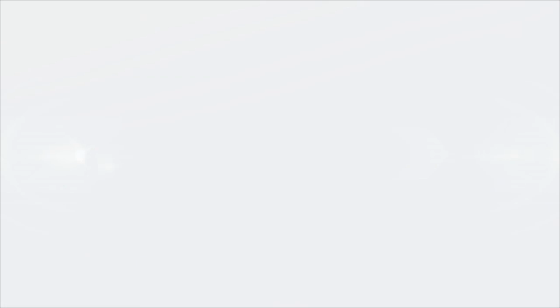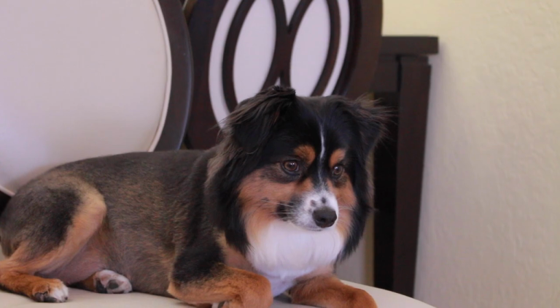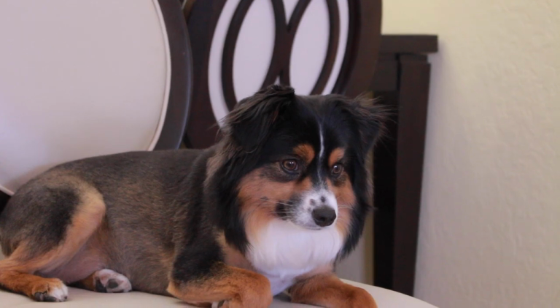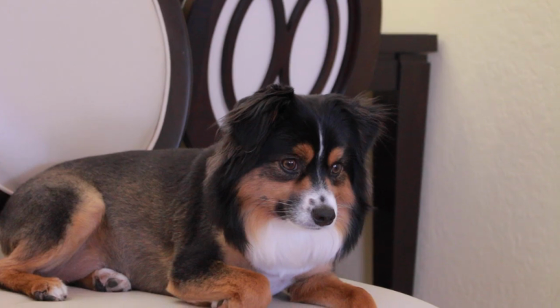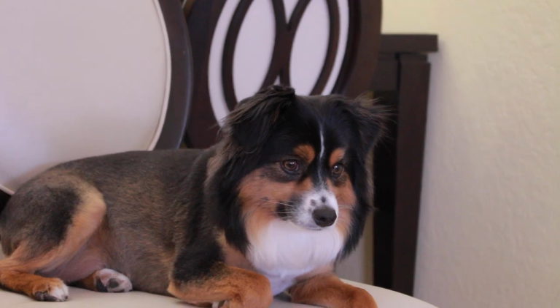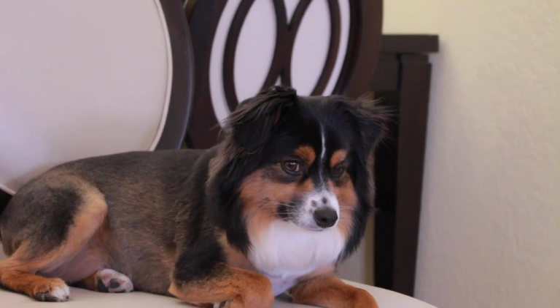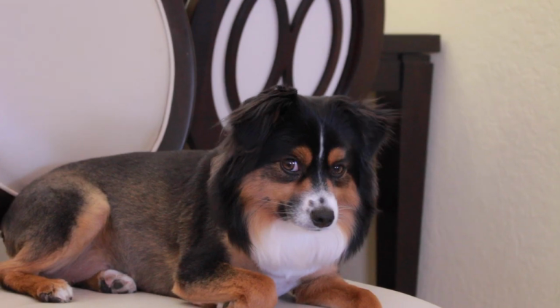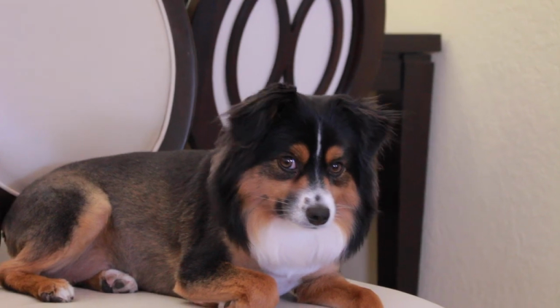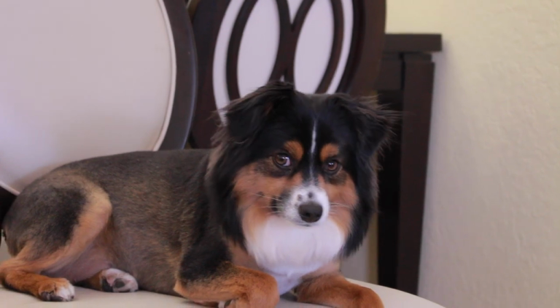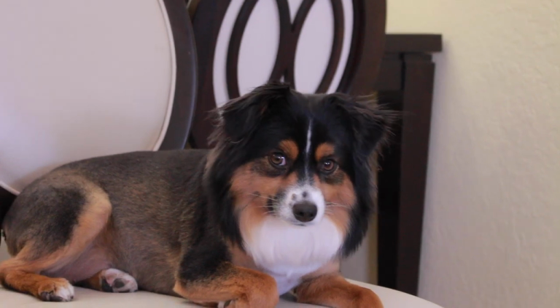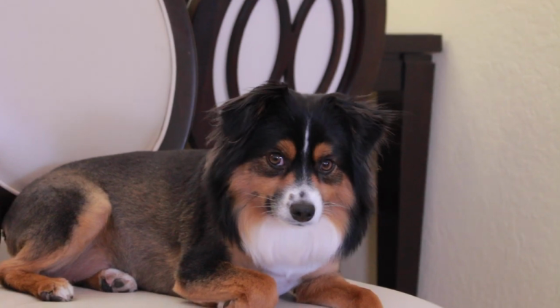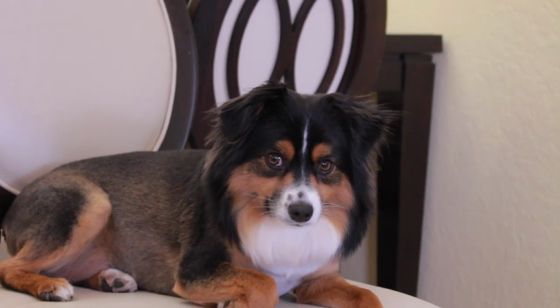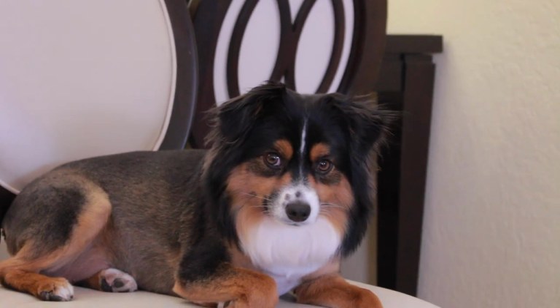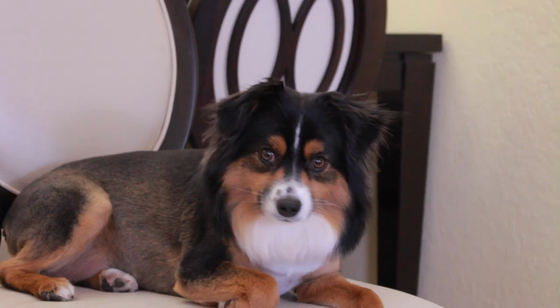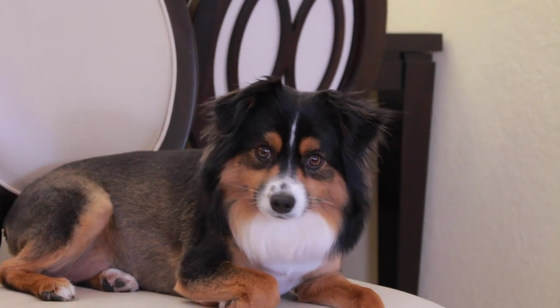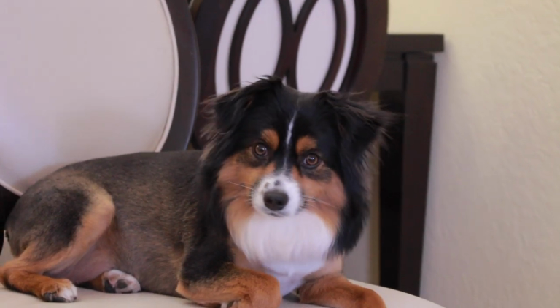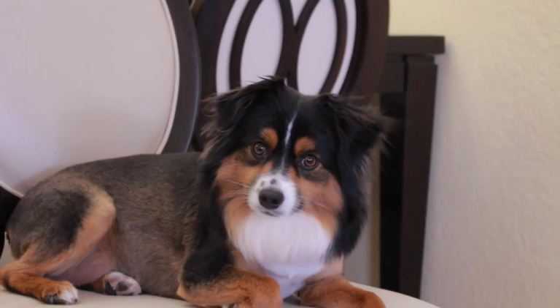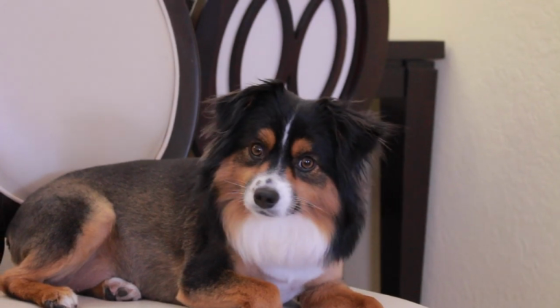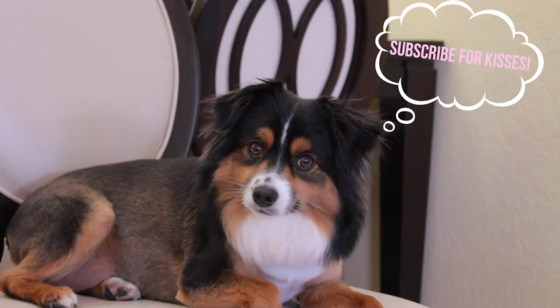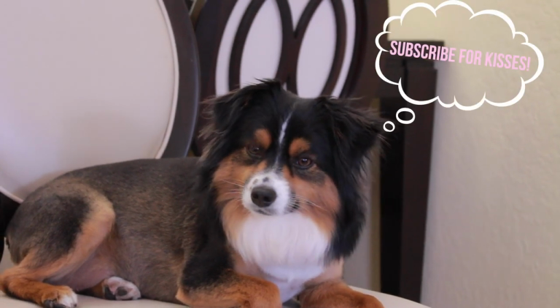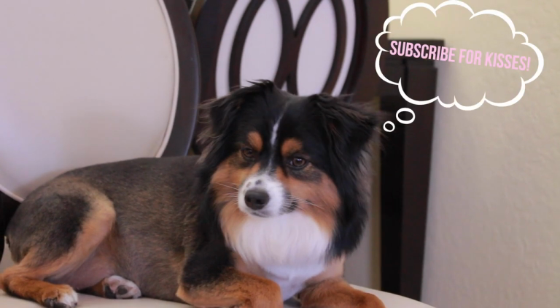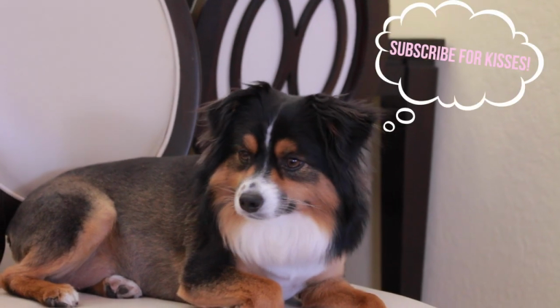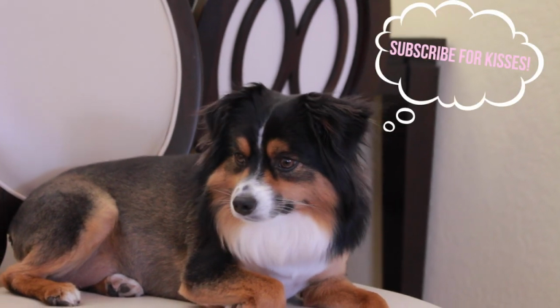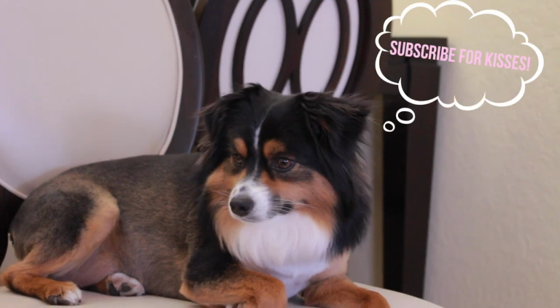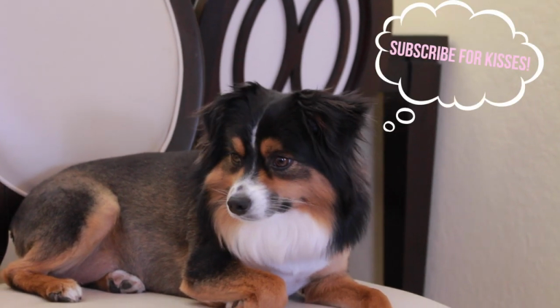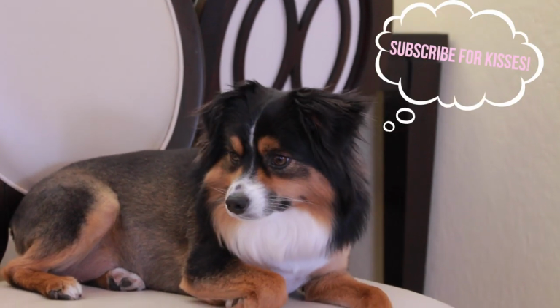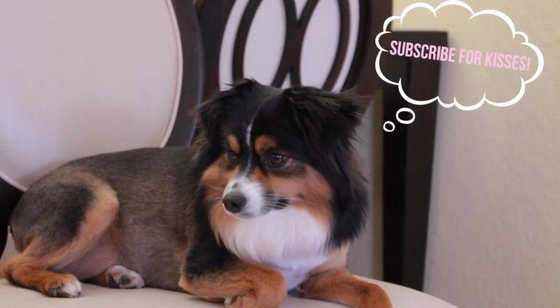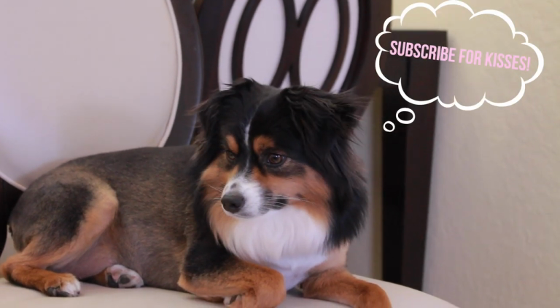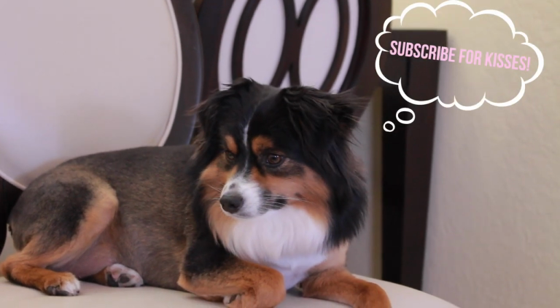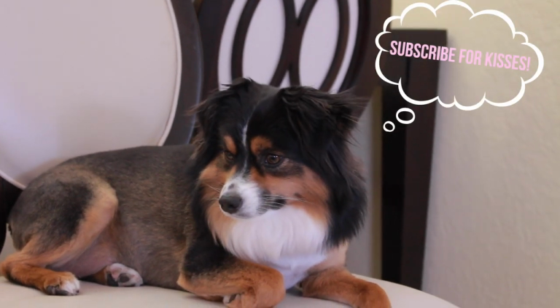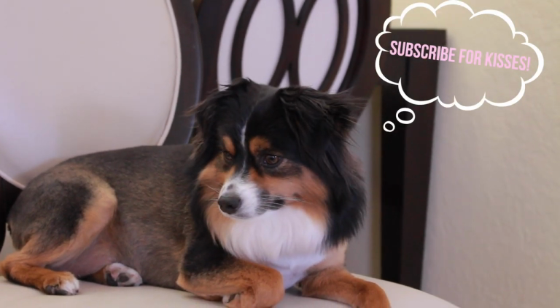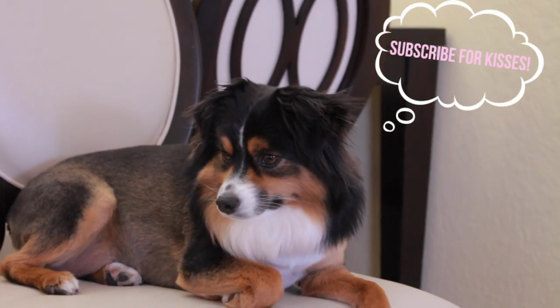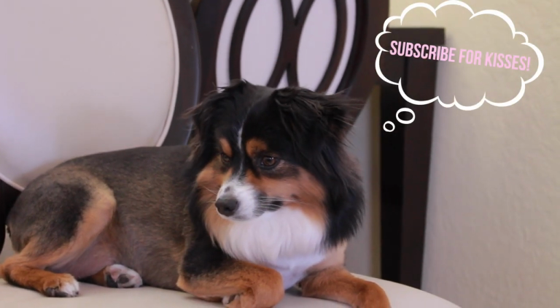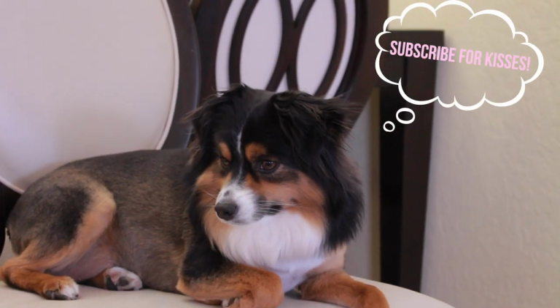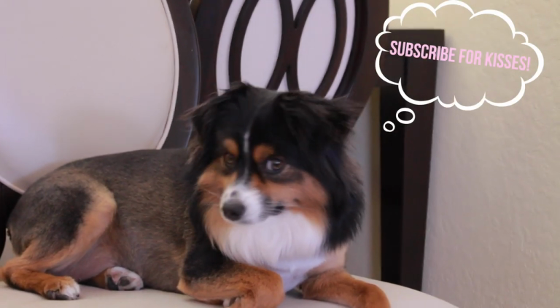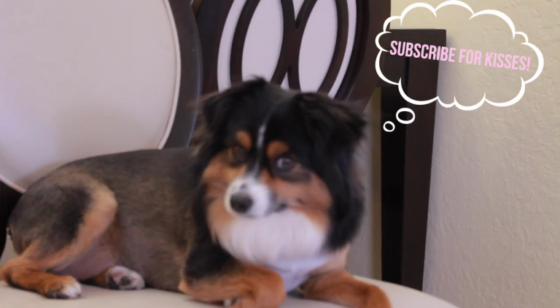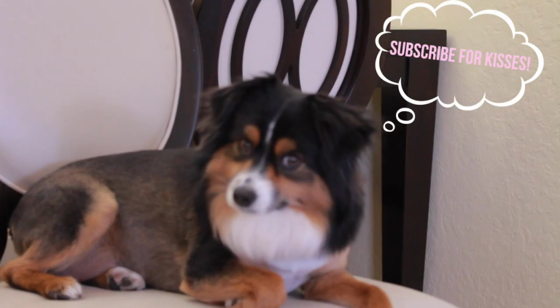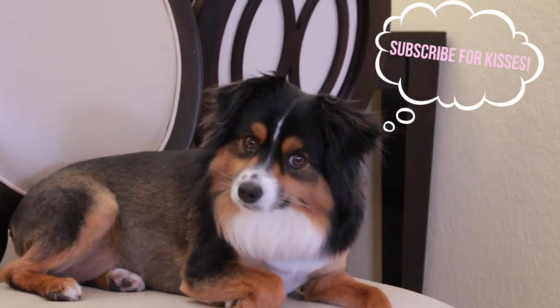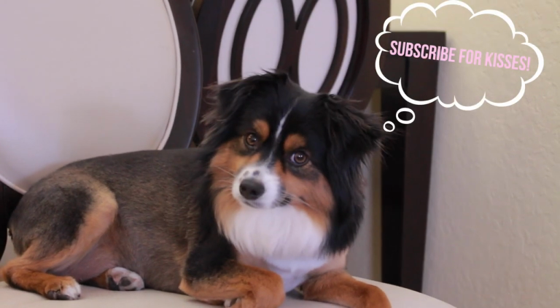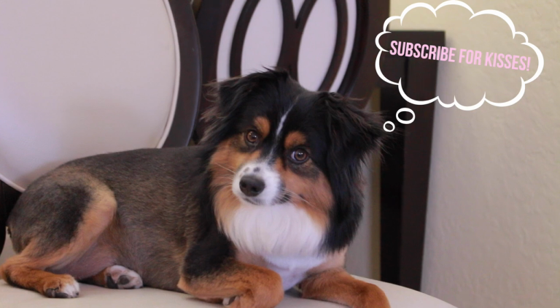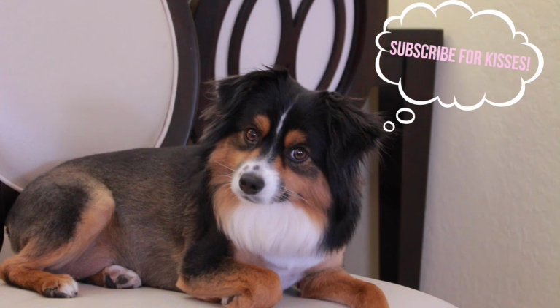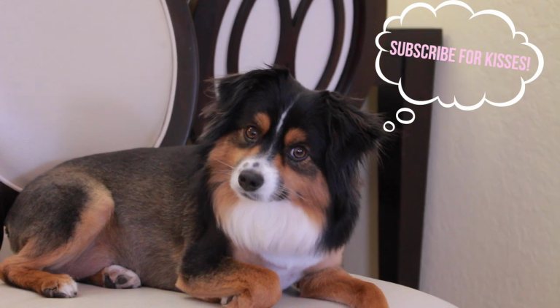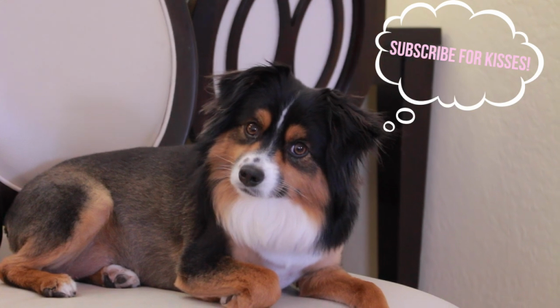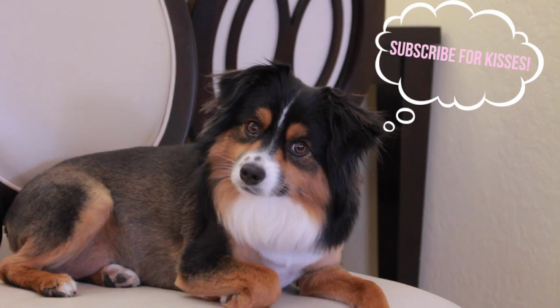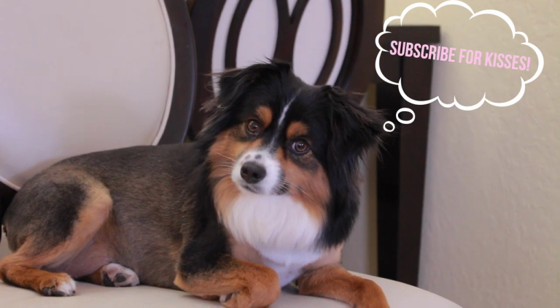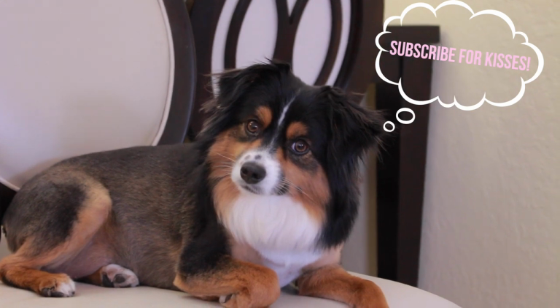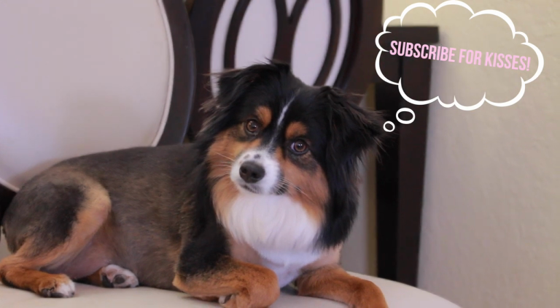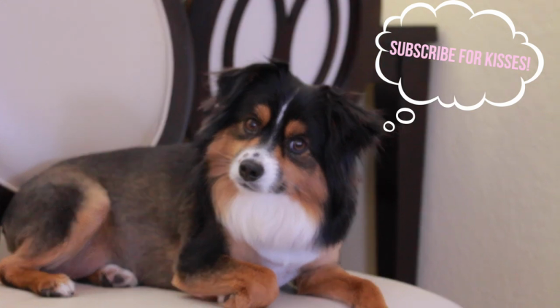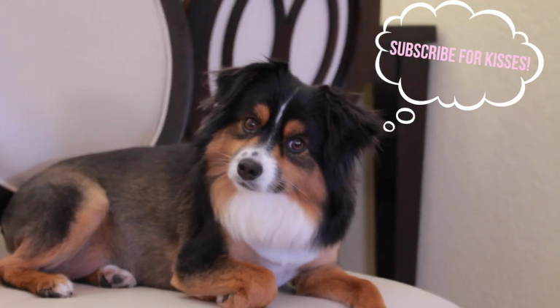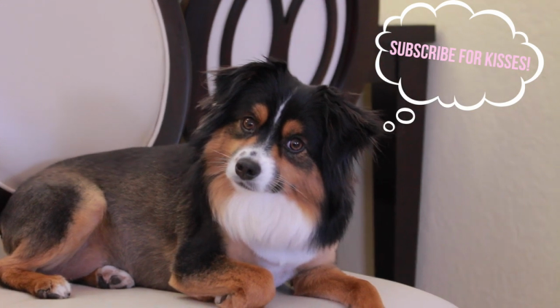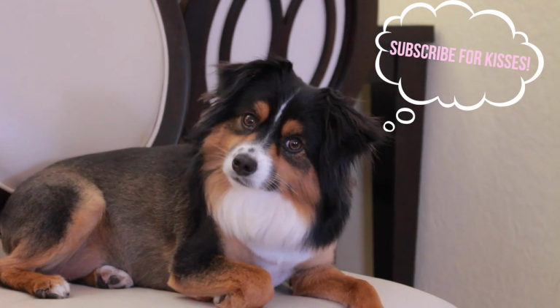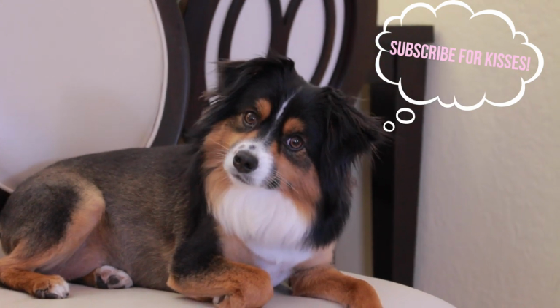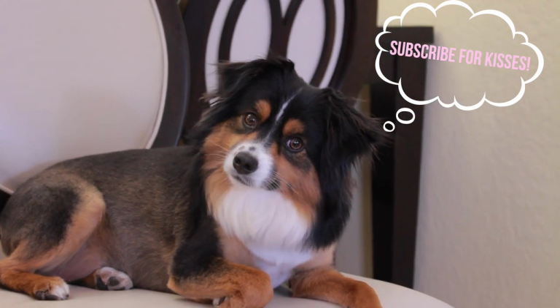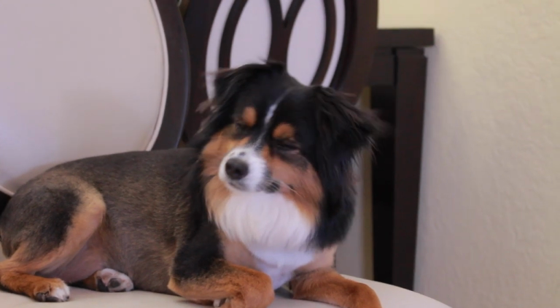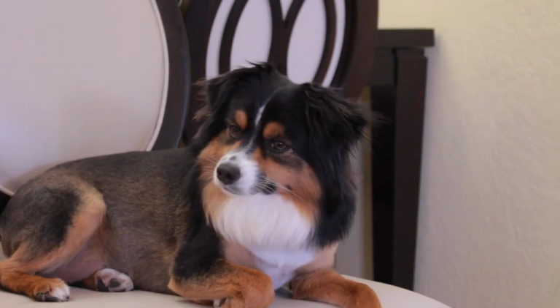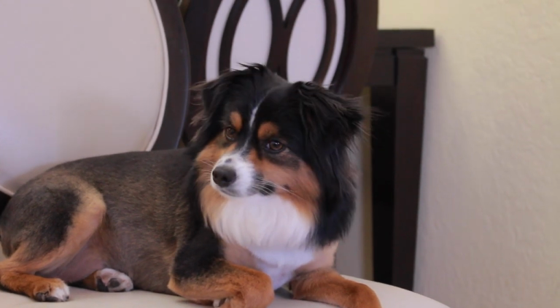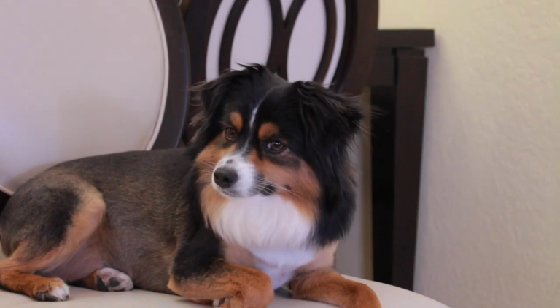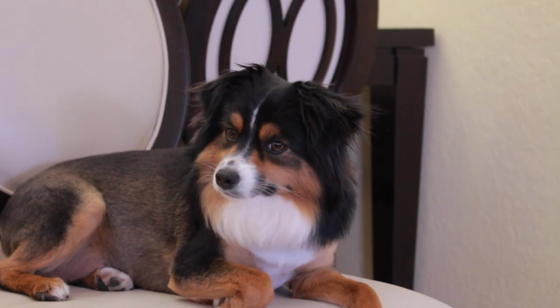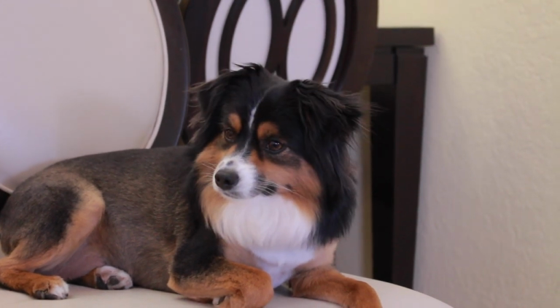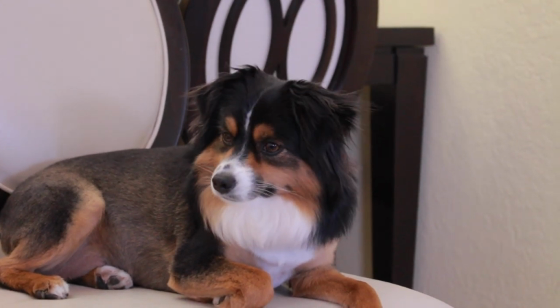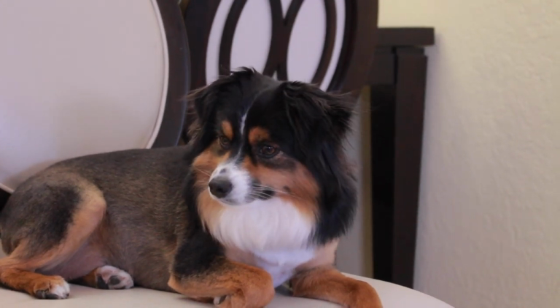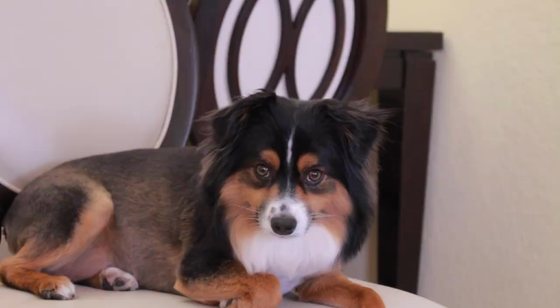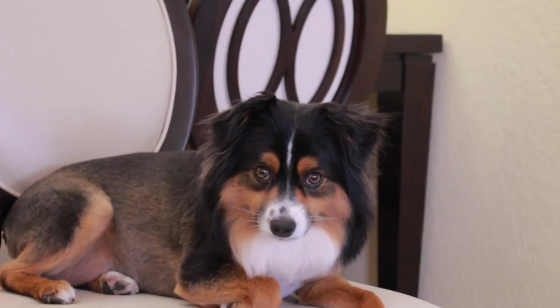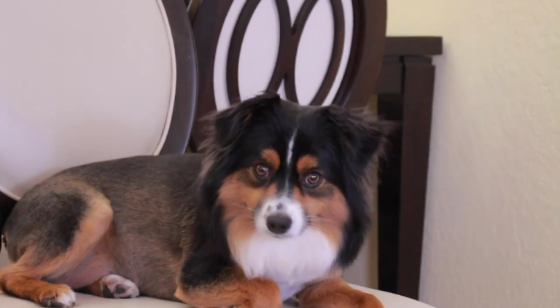Mom says every time someone subscribes I get a new friend. Did you subscribe? I just love humans!